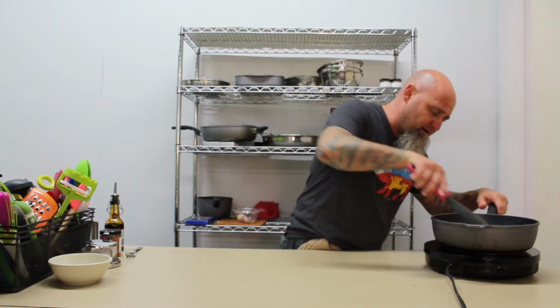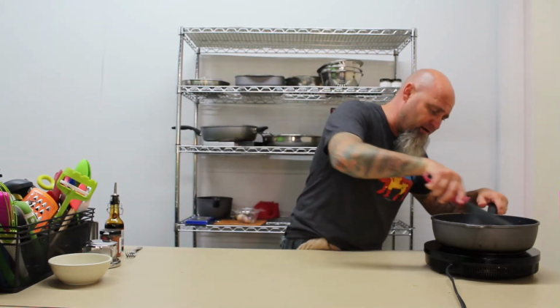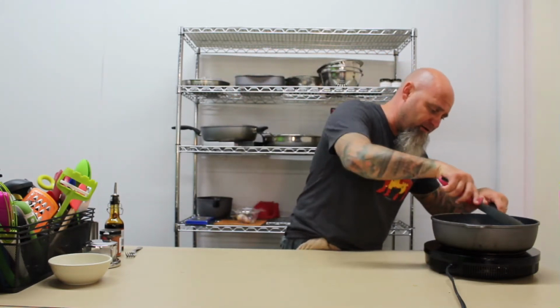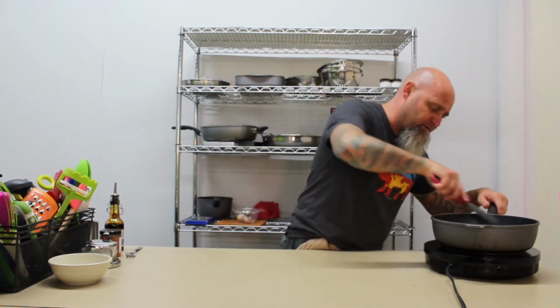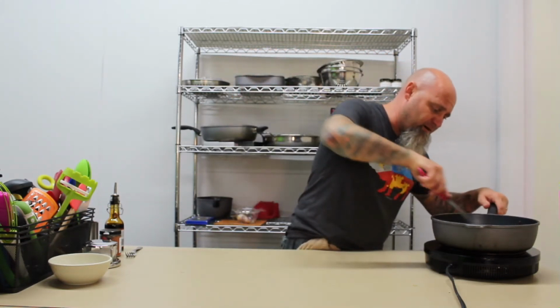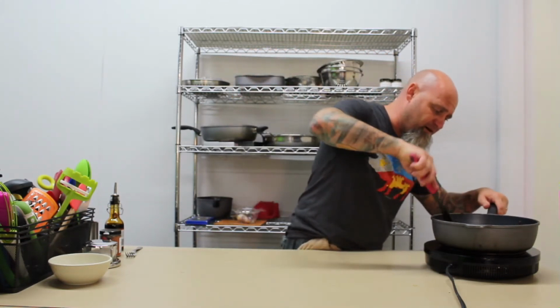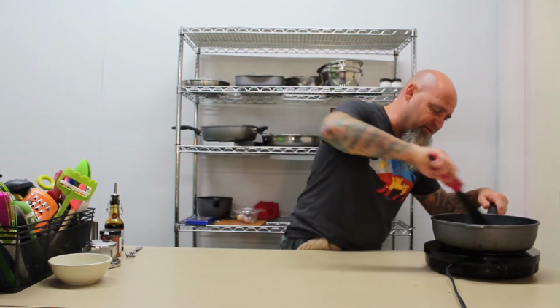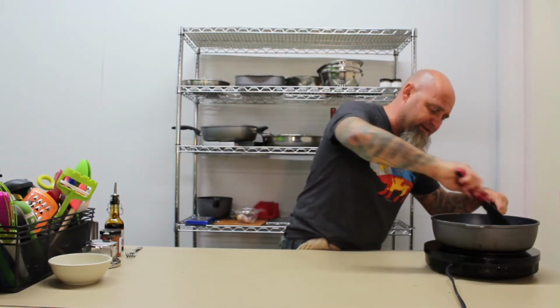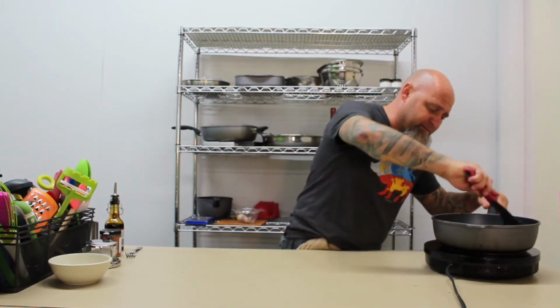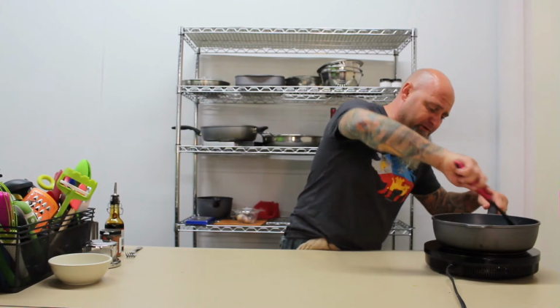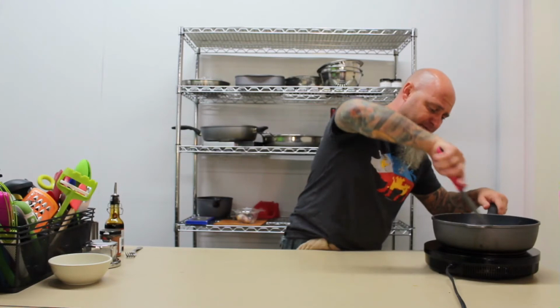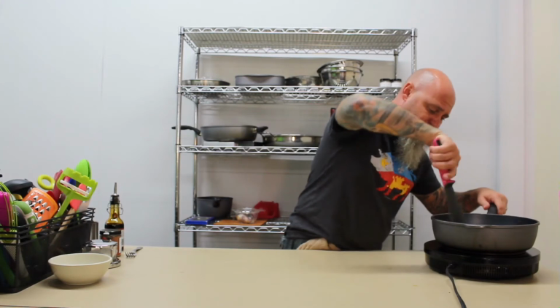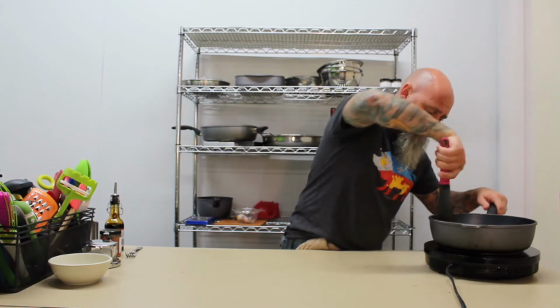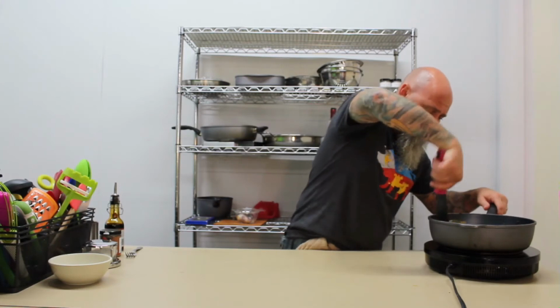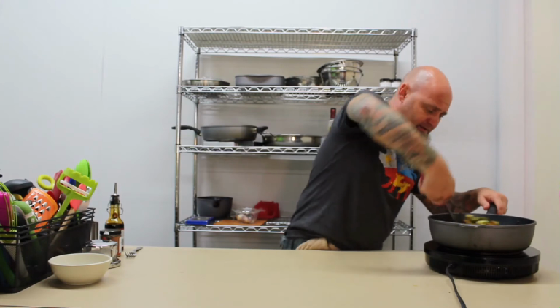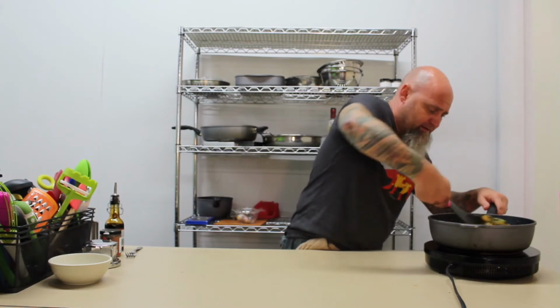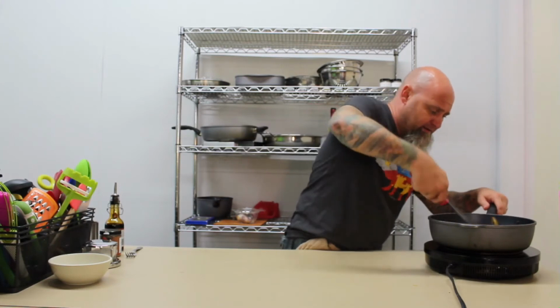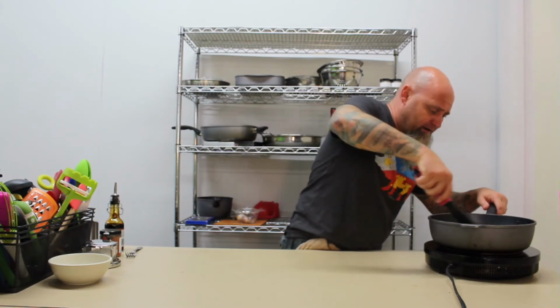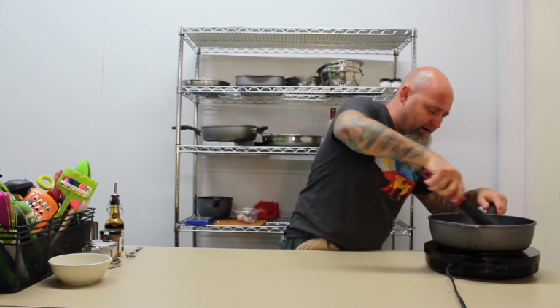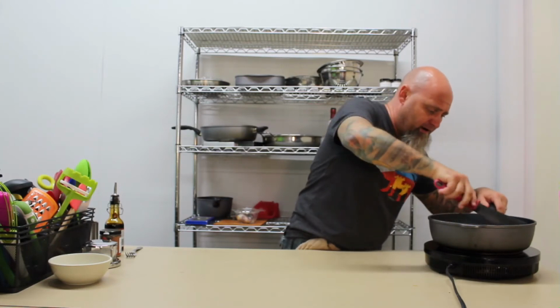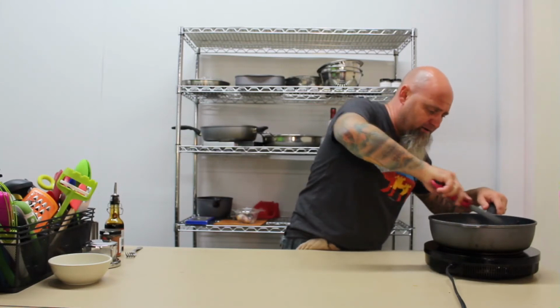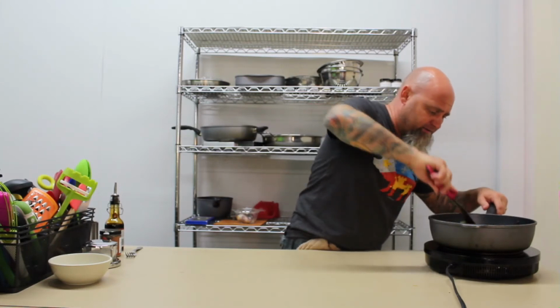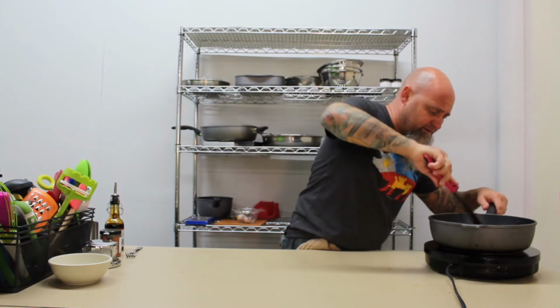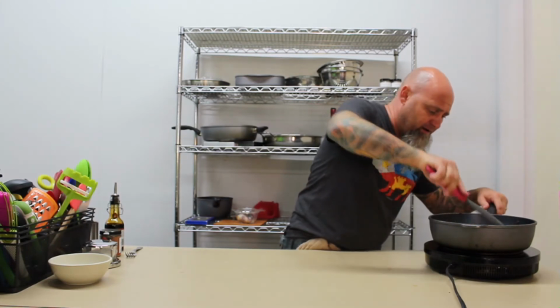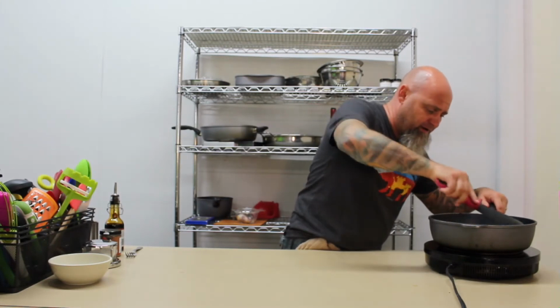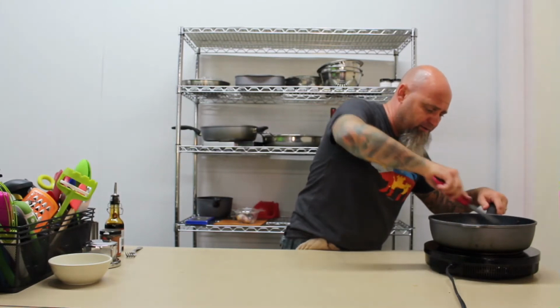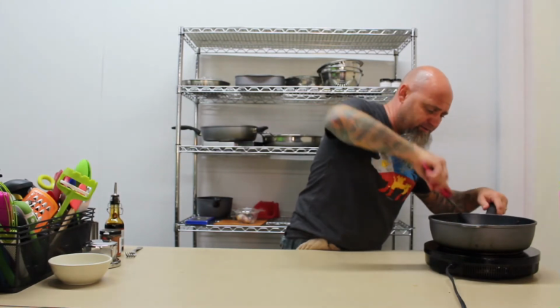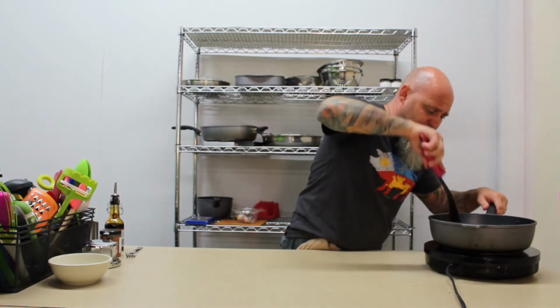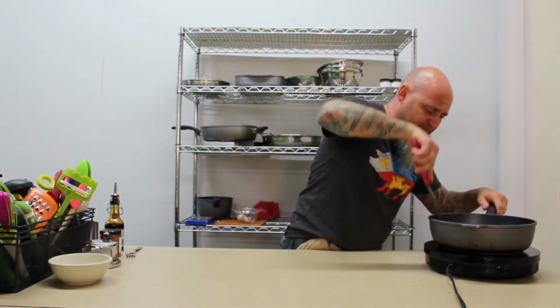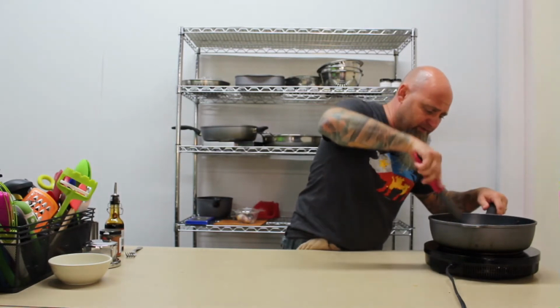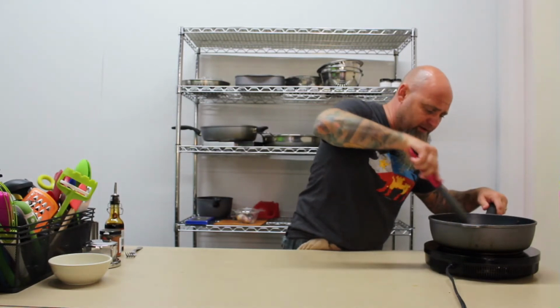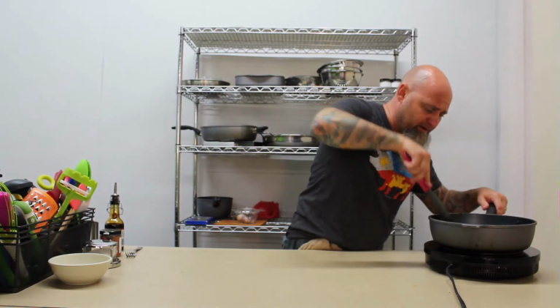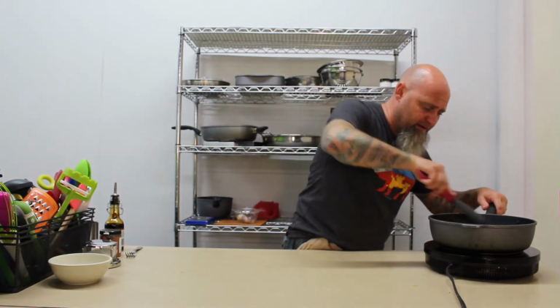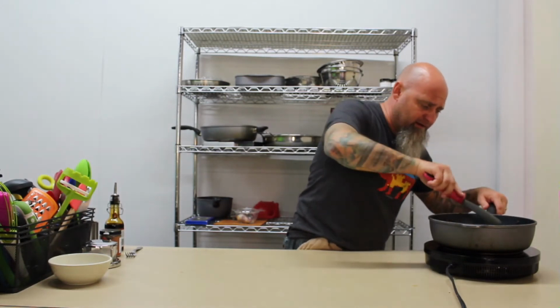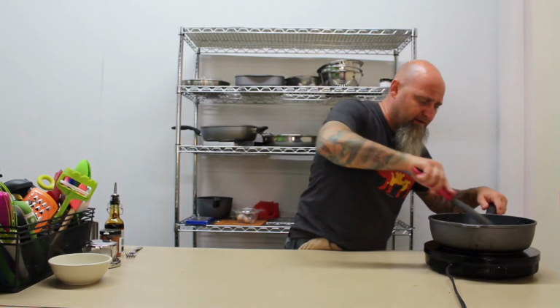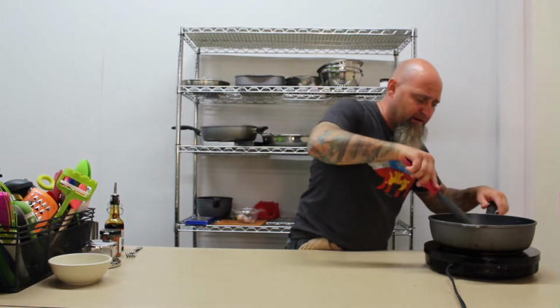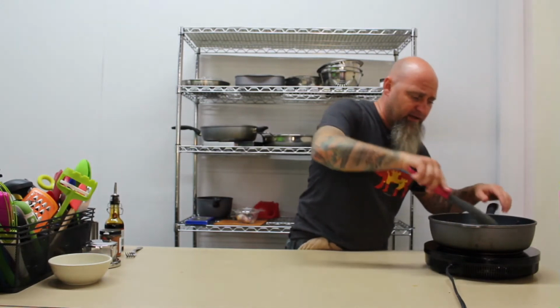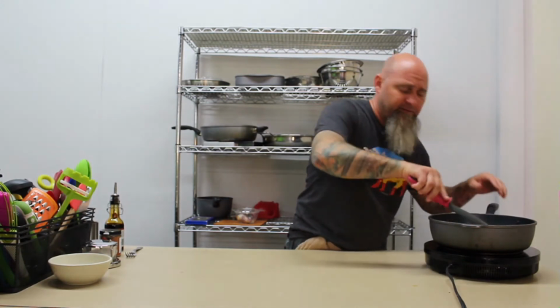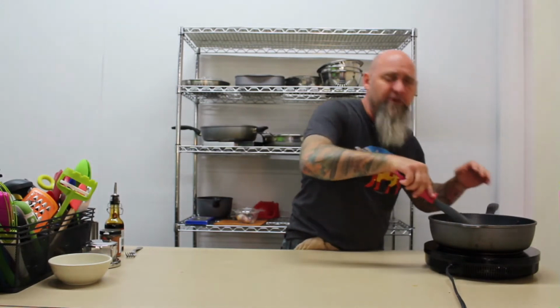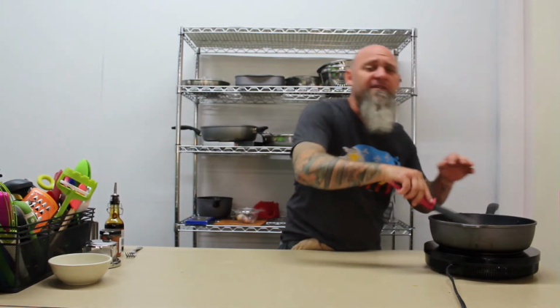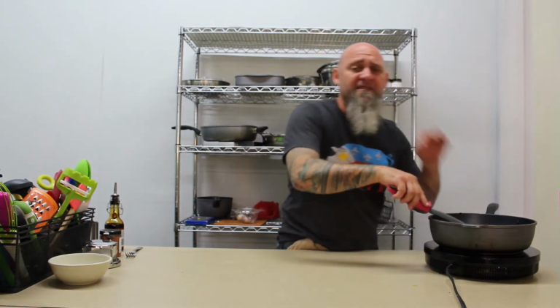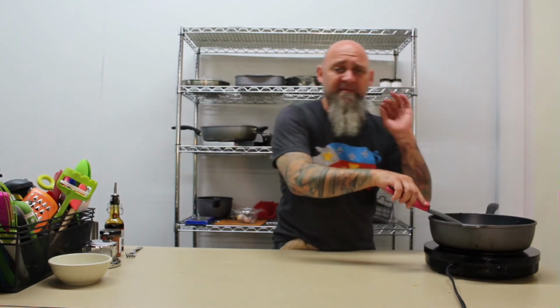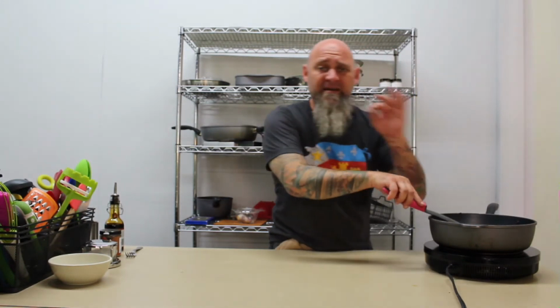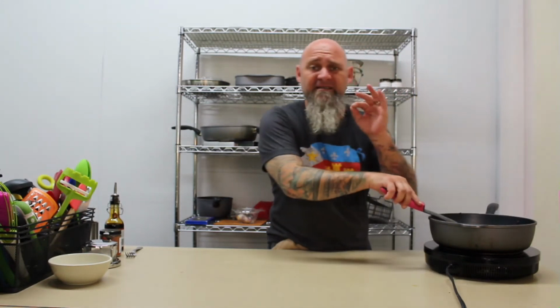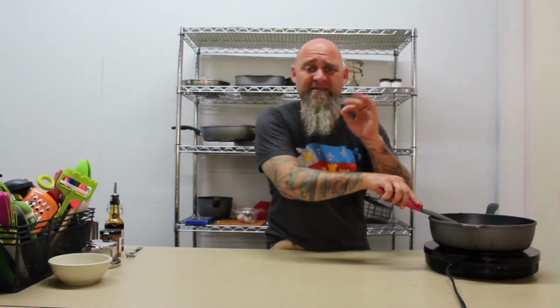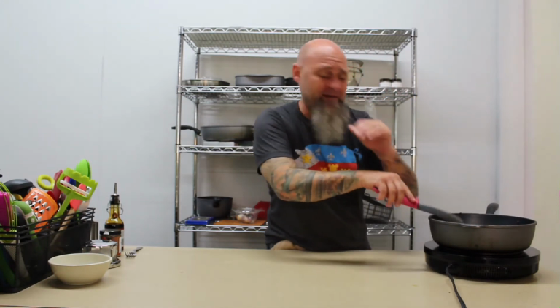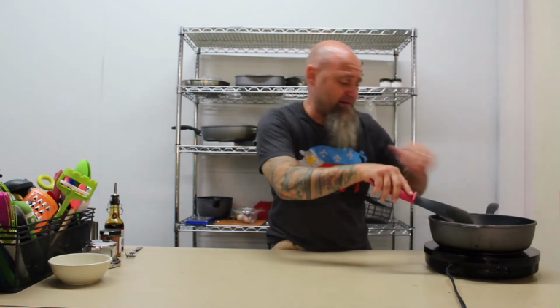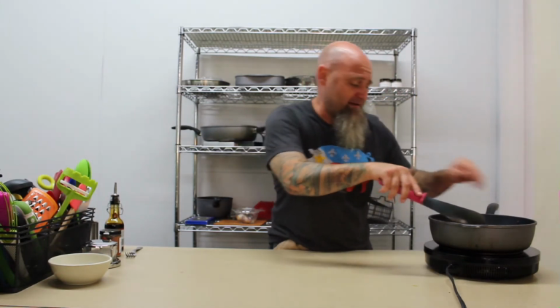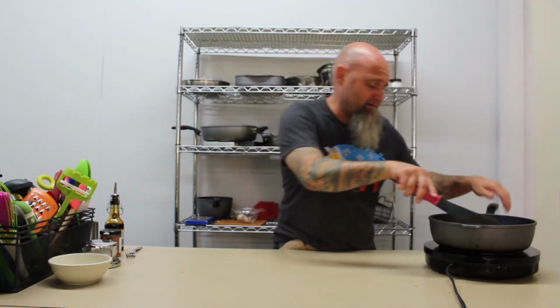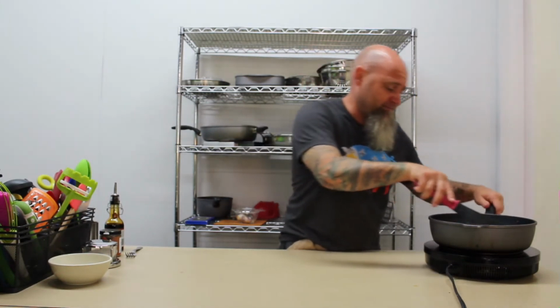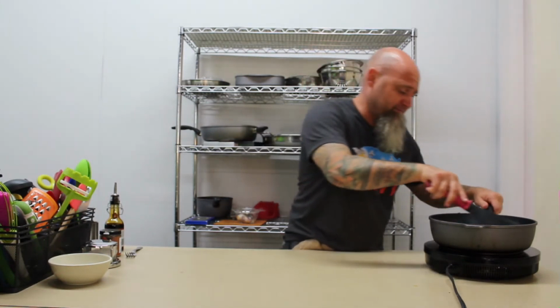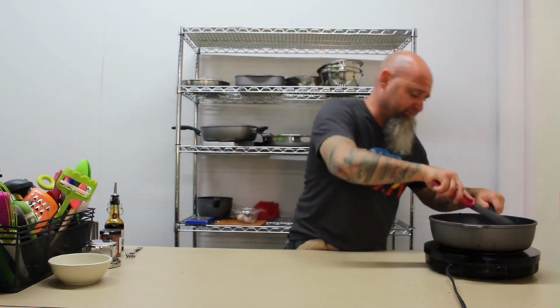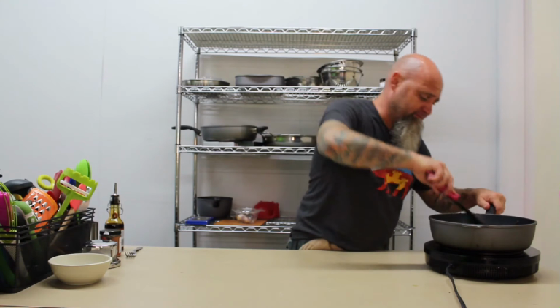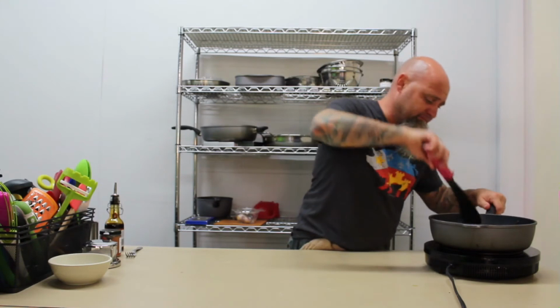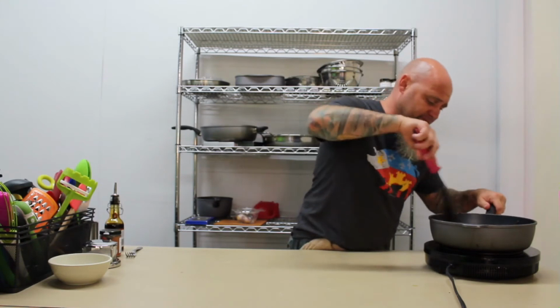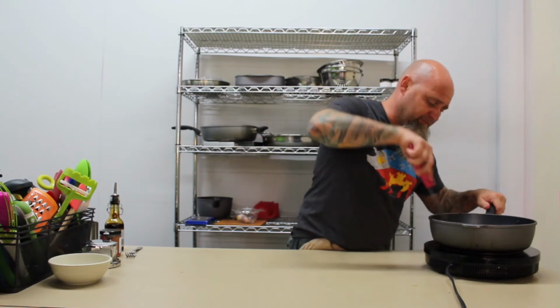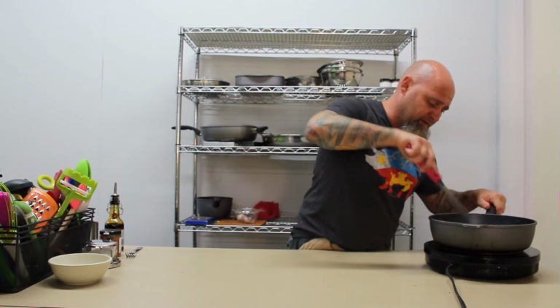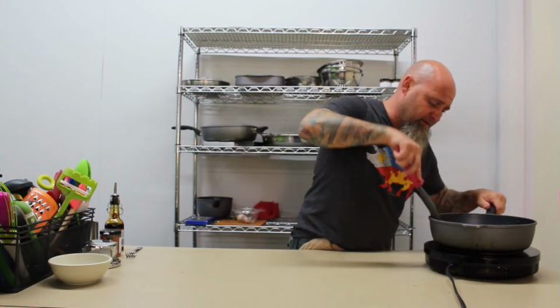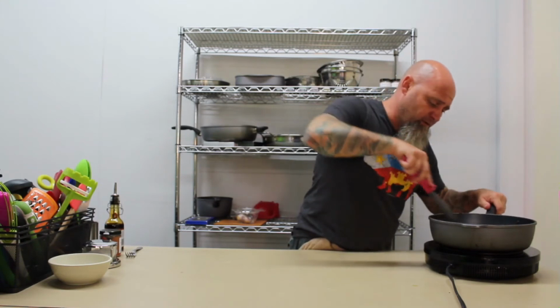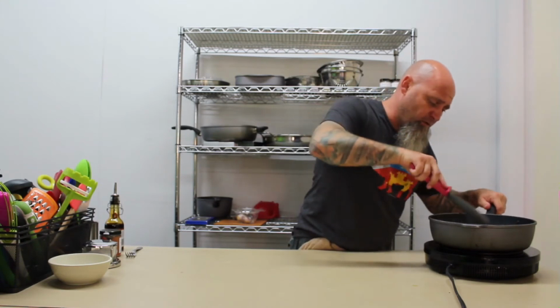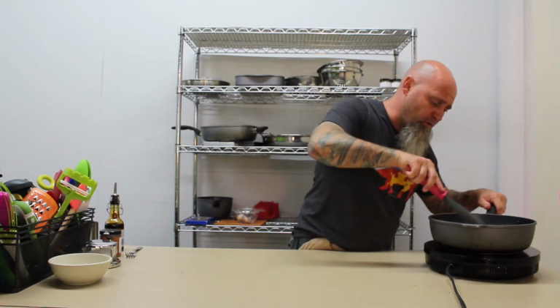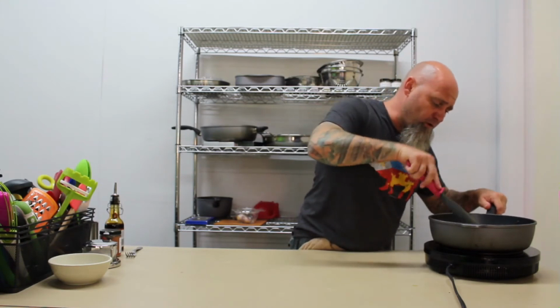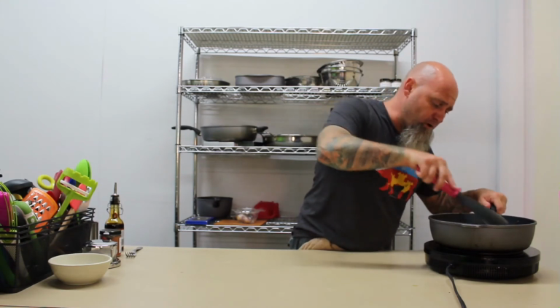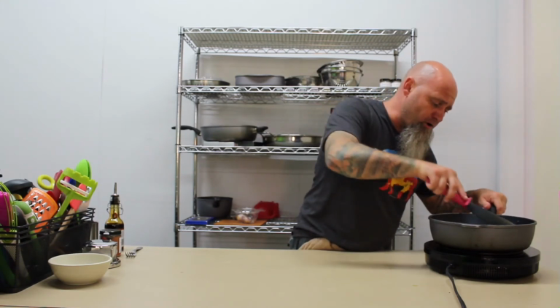Oh, that's beautiful. If you could smell this right now — whoo.